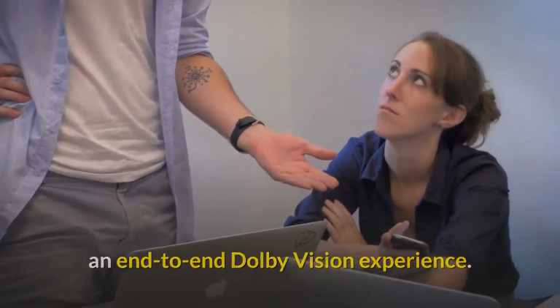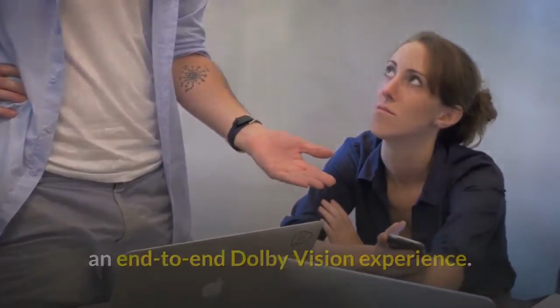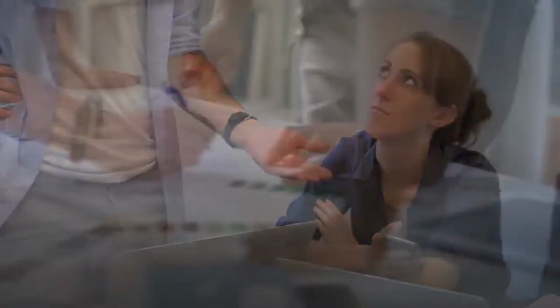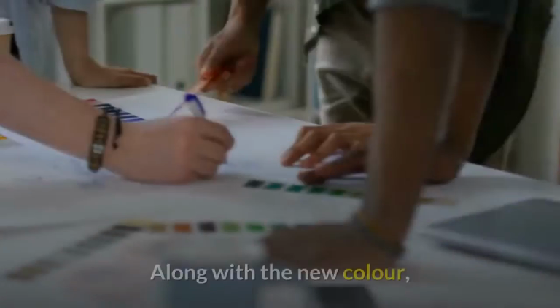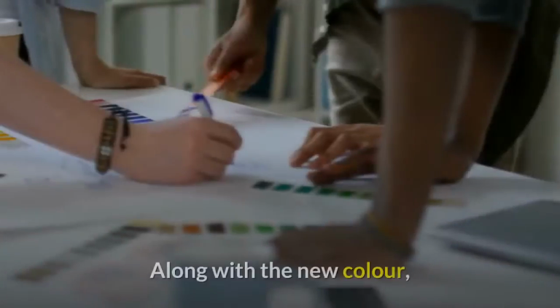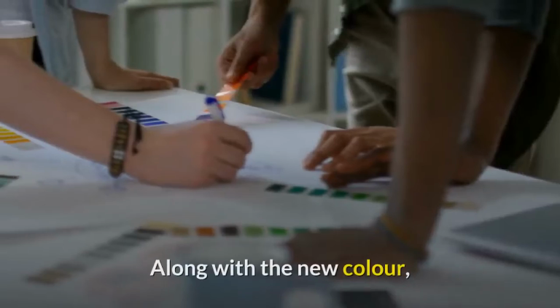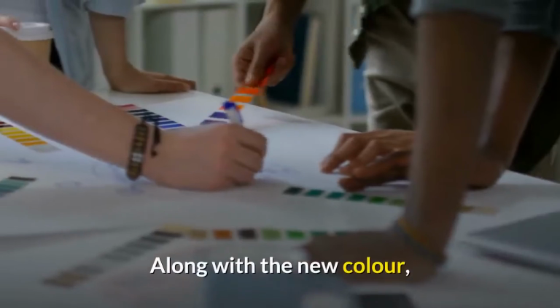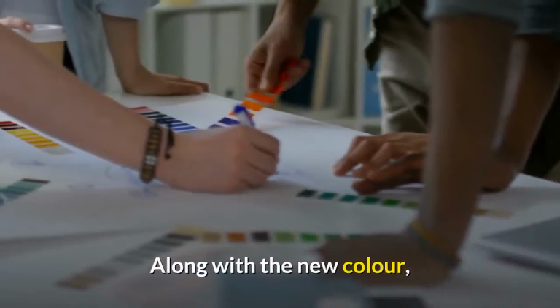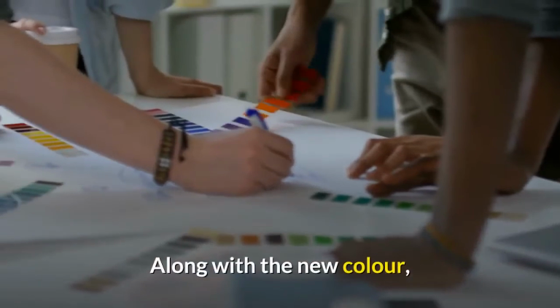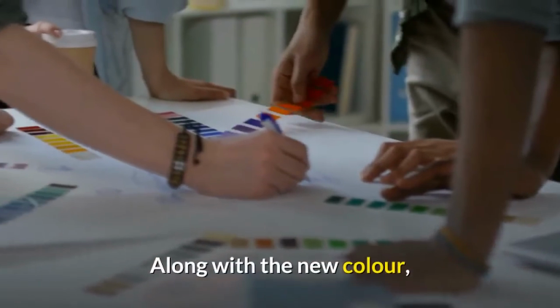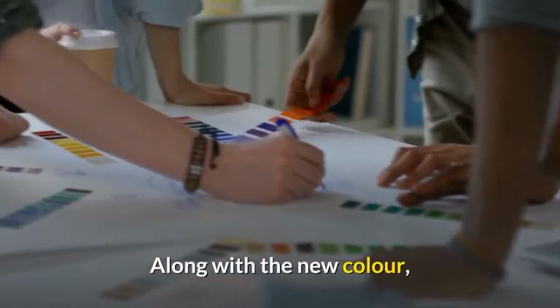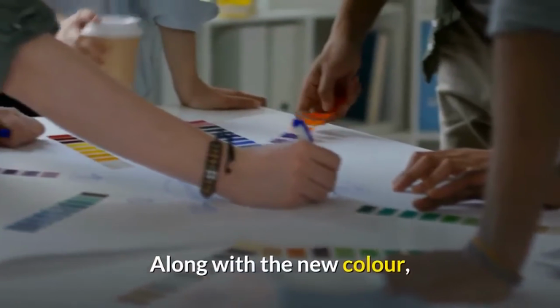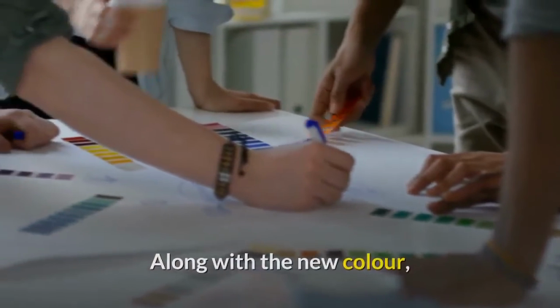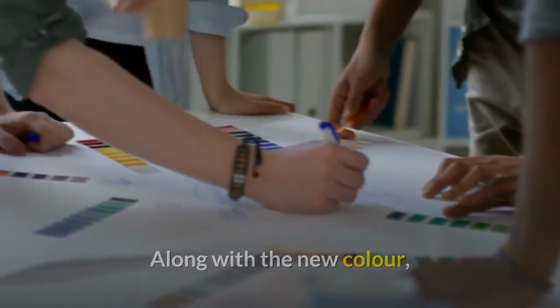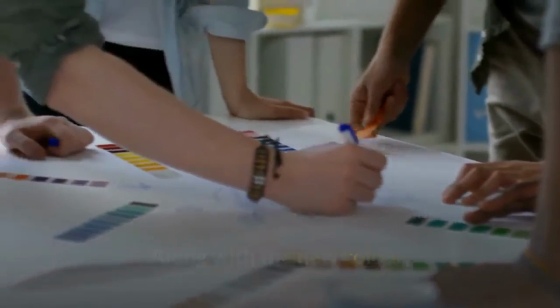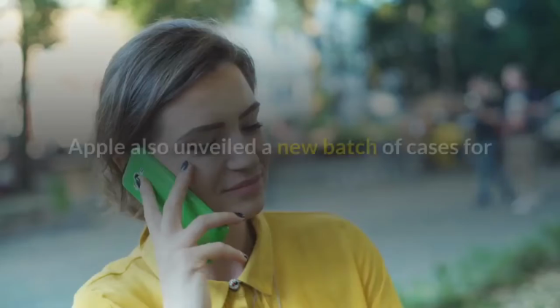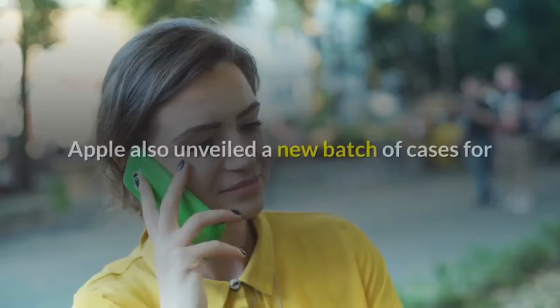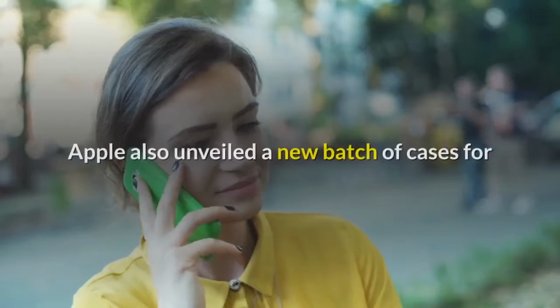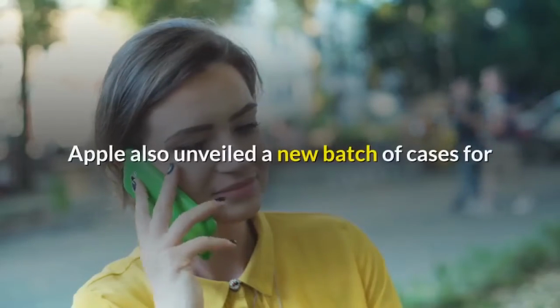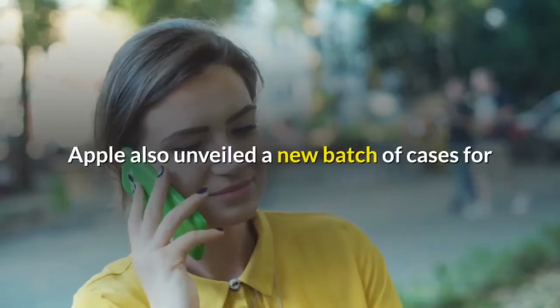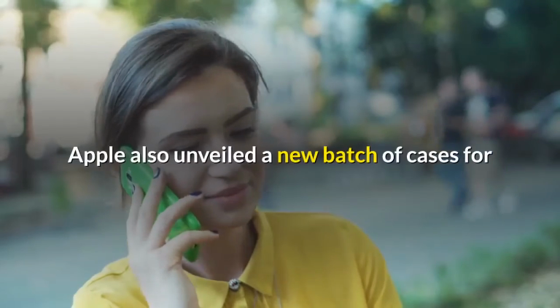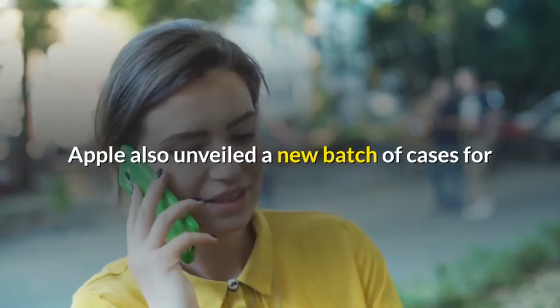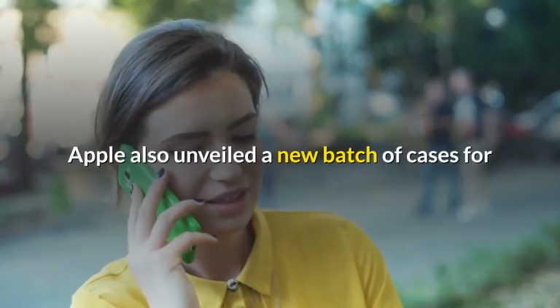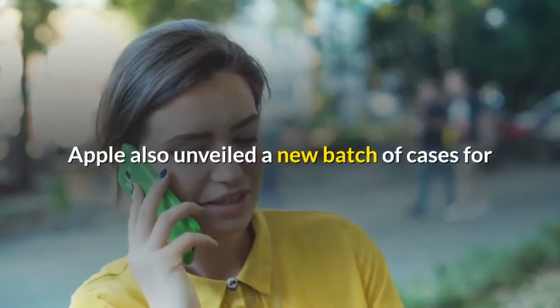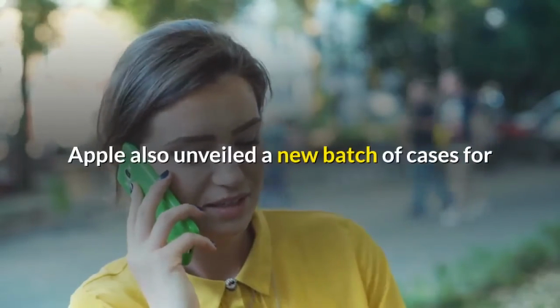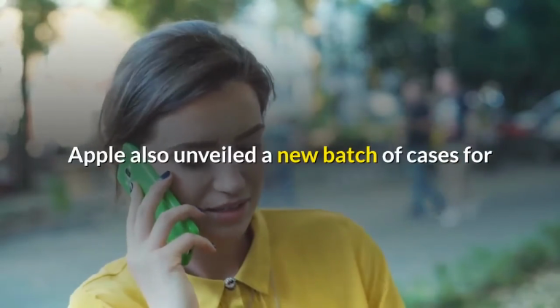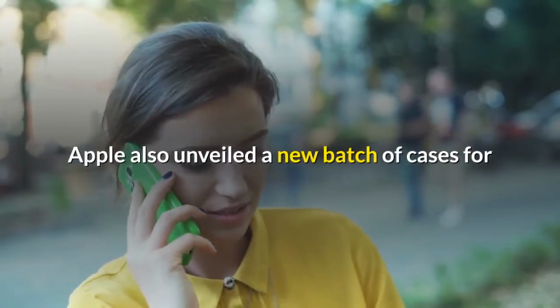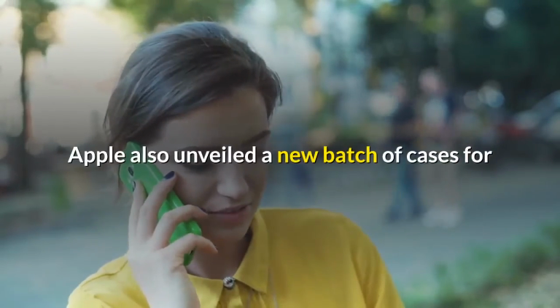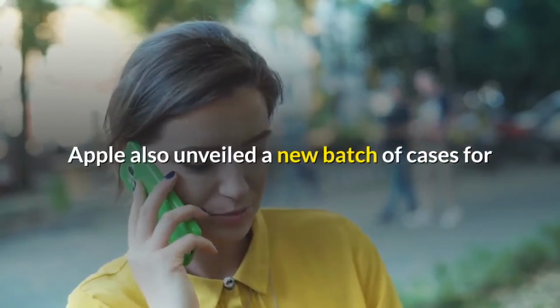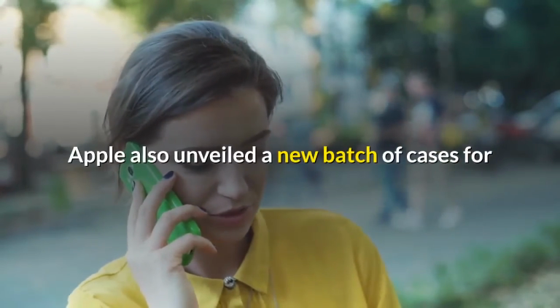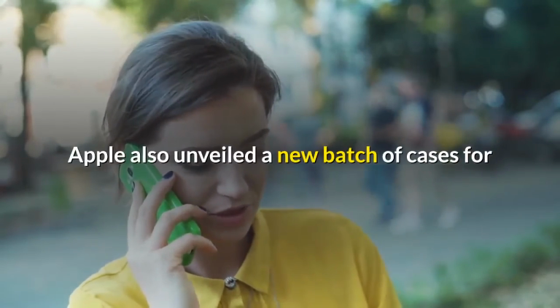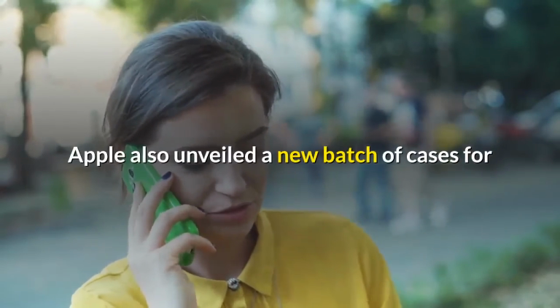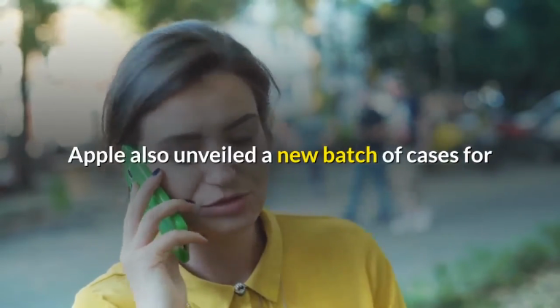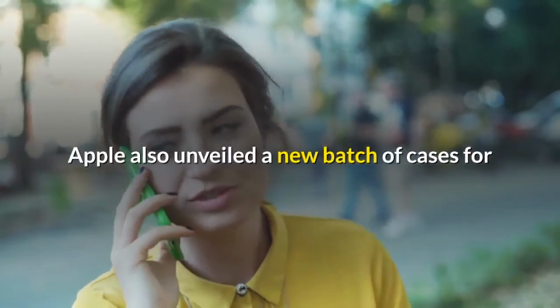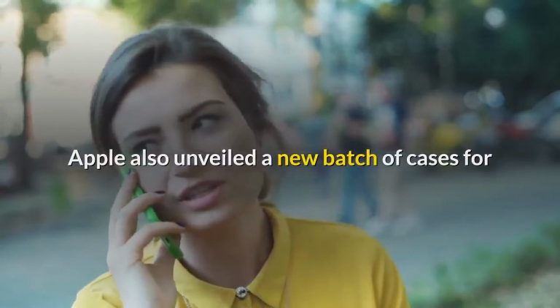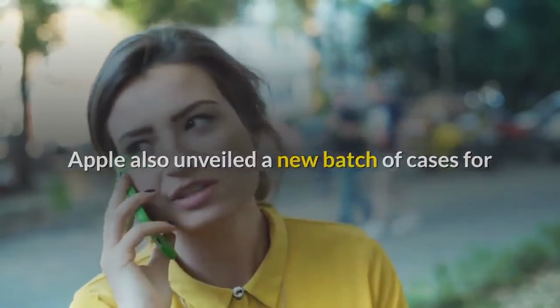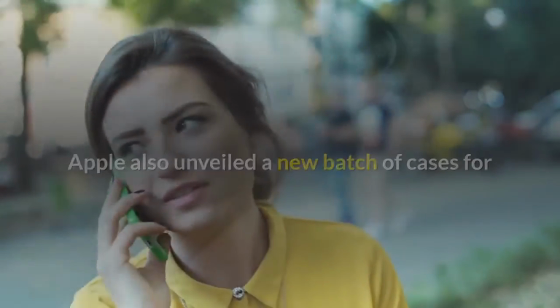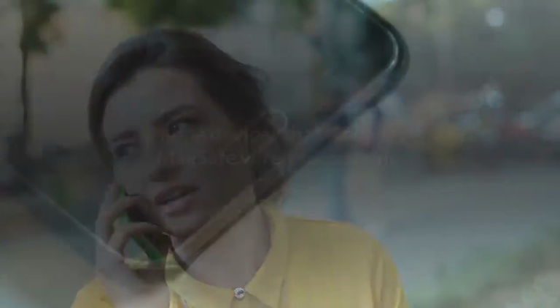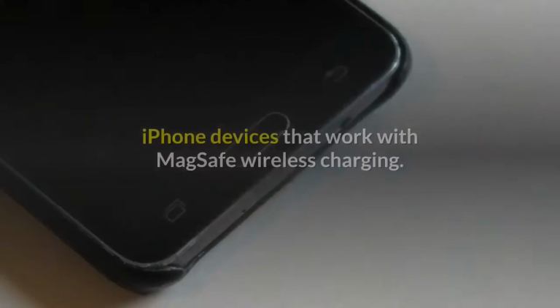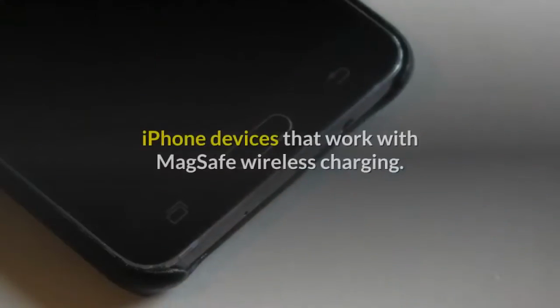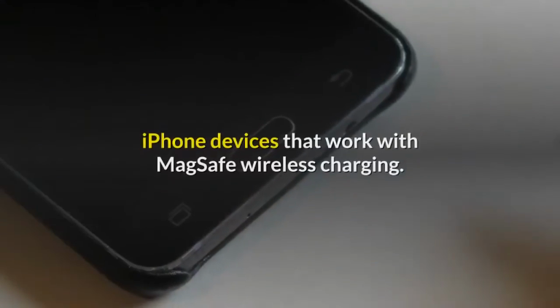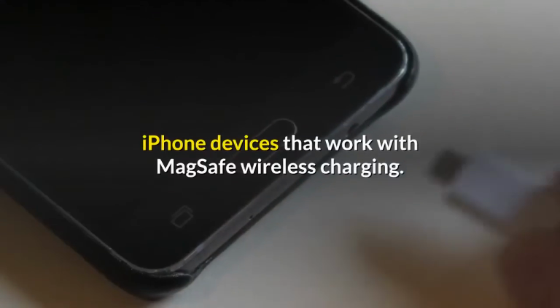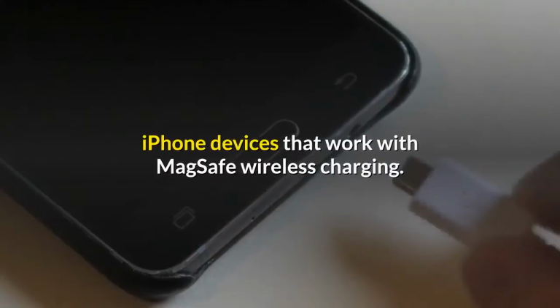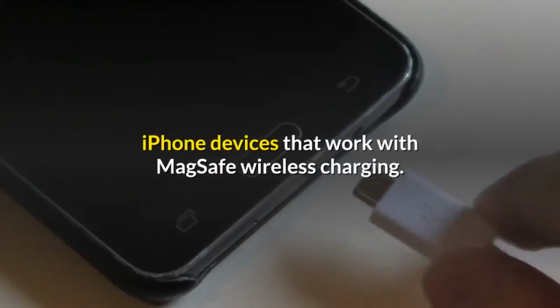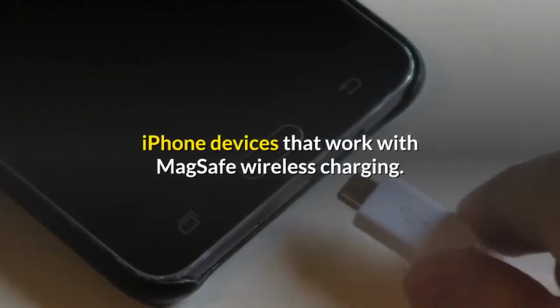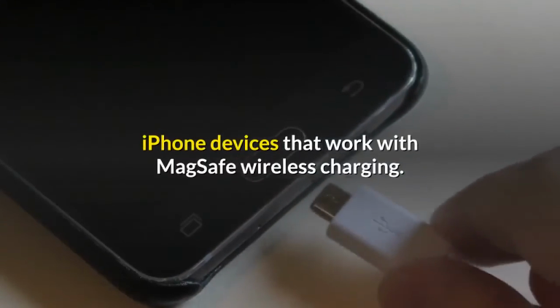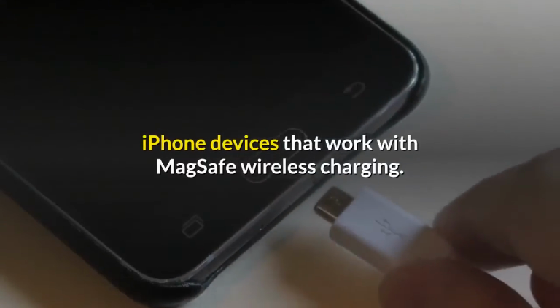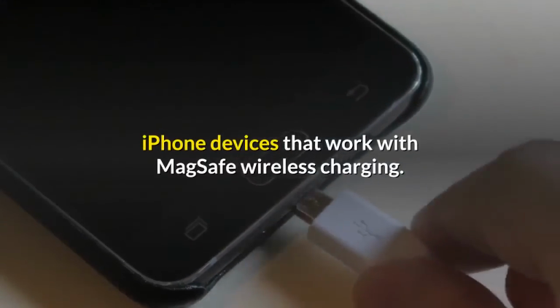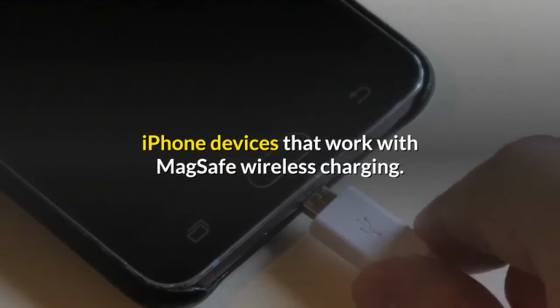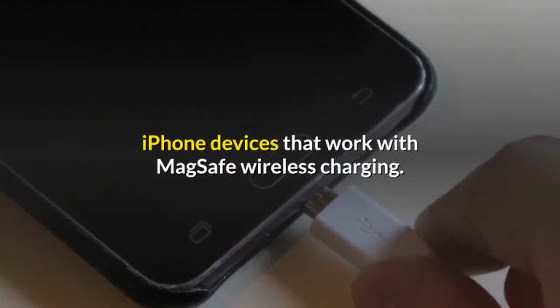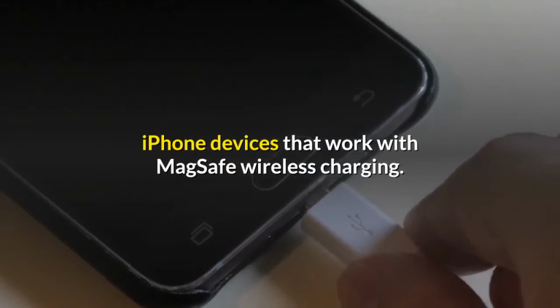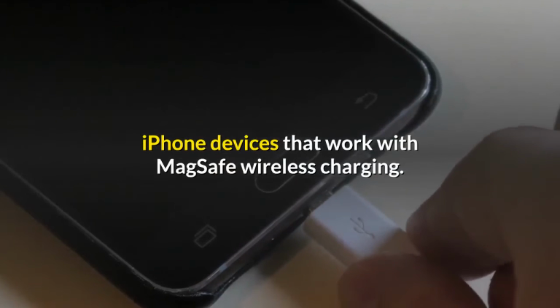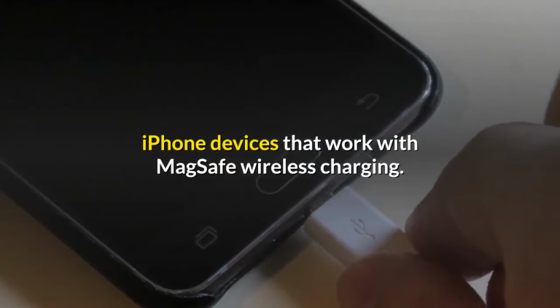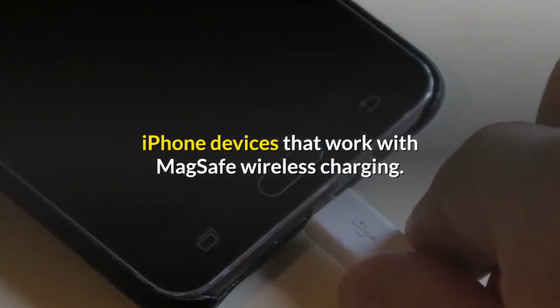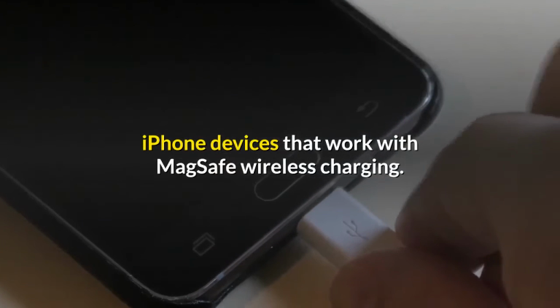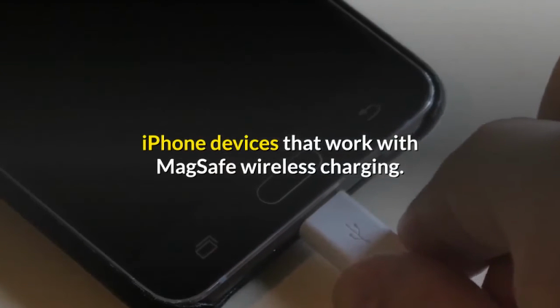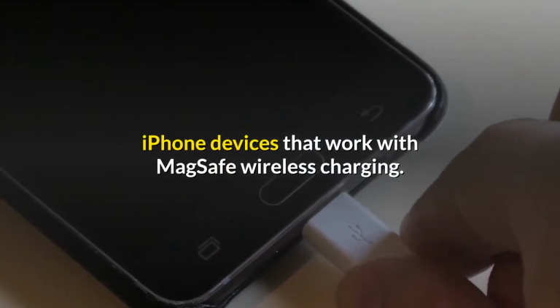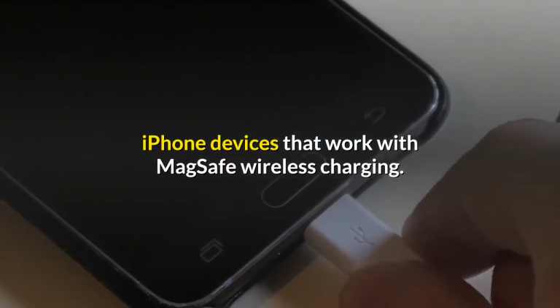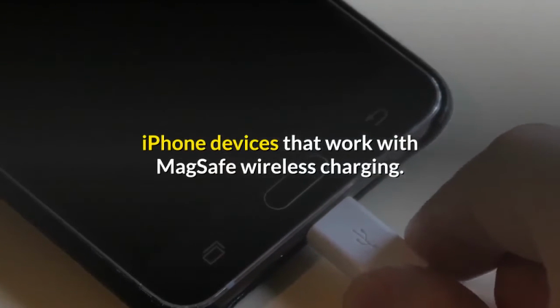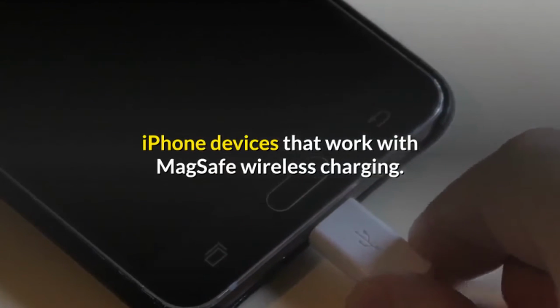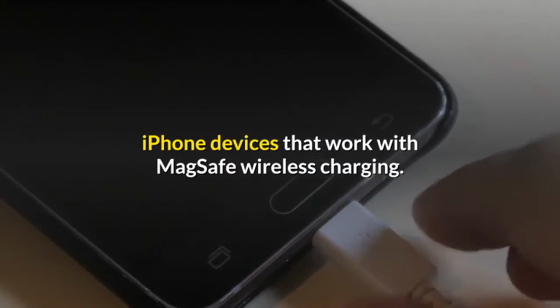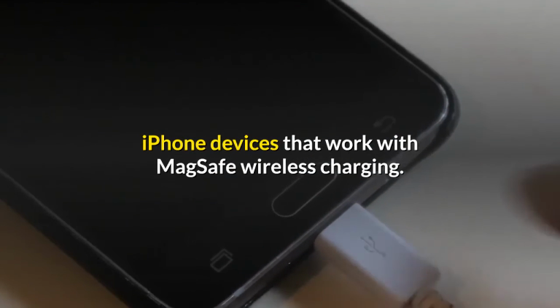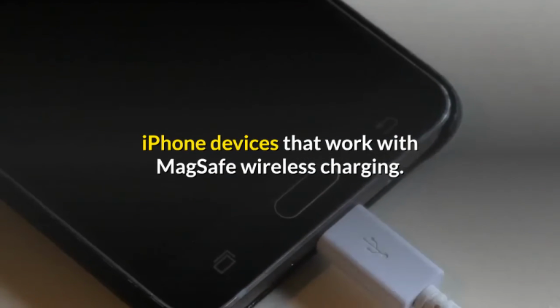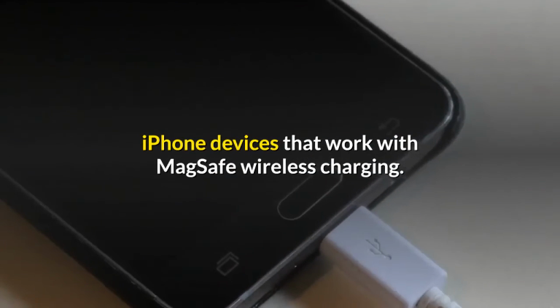Along with the new color, Apple also unveiled a new batch of cases for iPhone devices that work with MagSafe wireless charging.